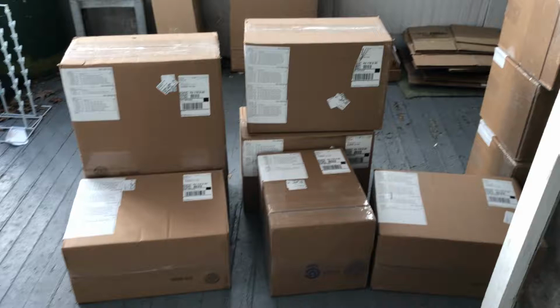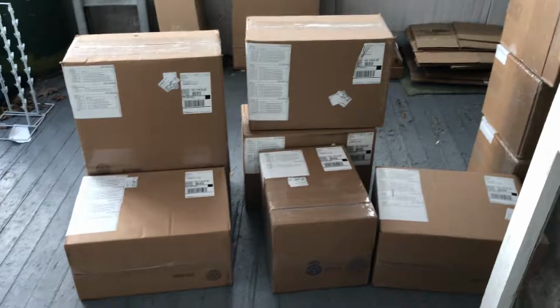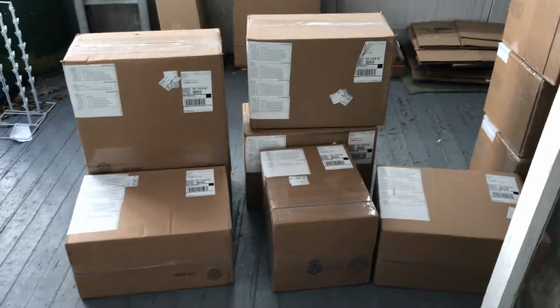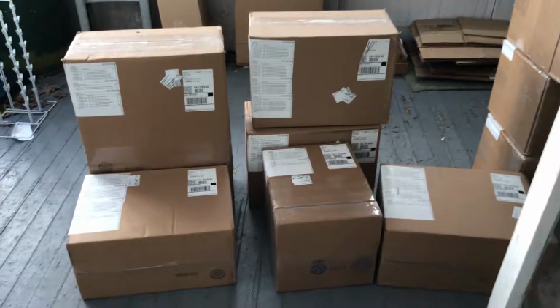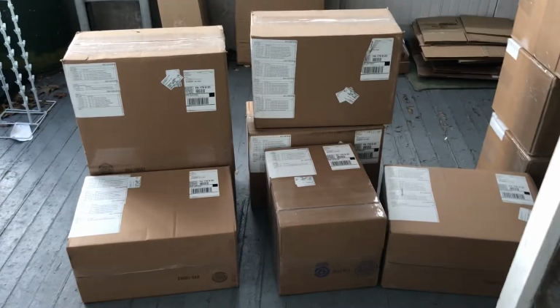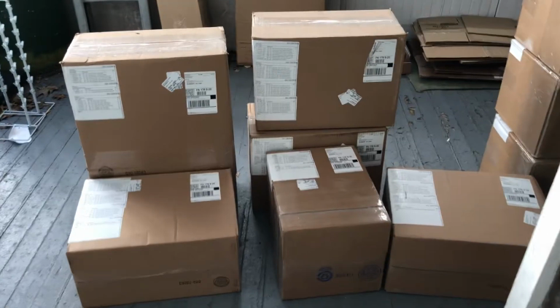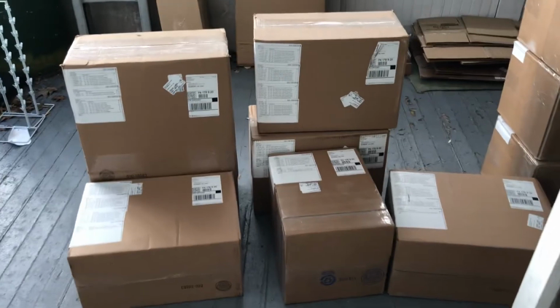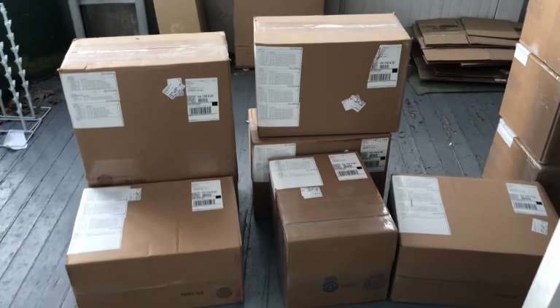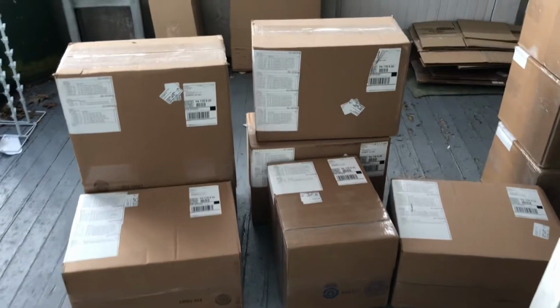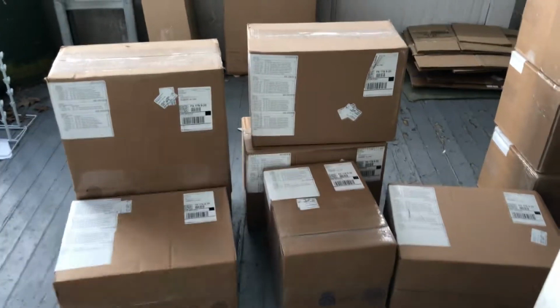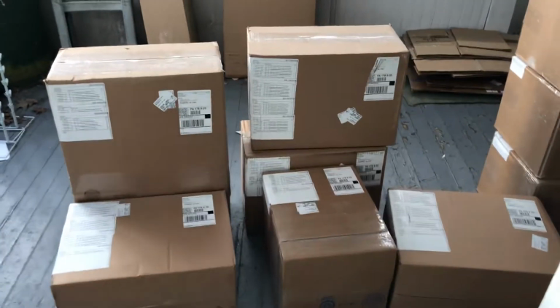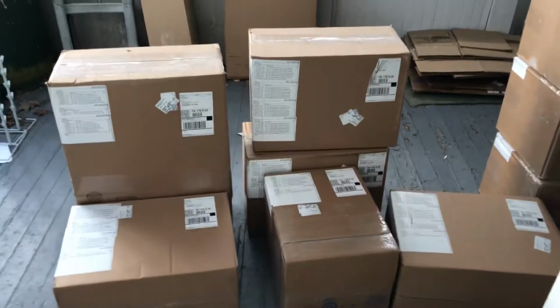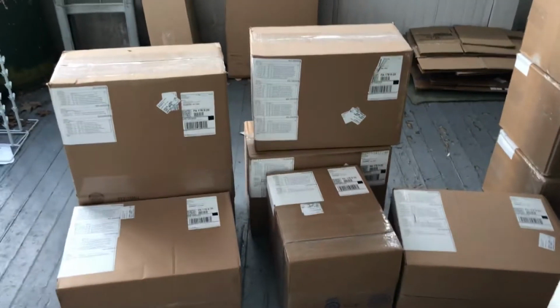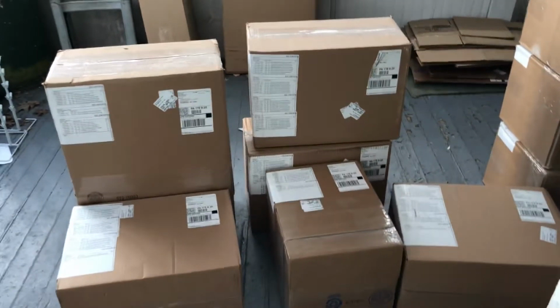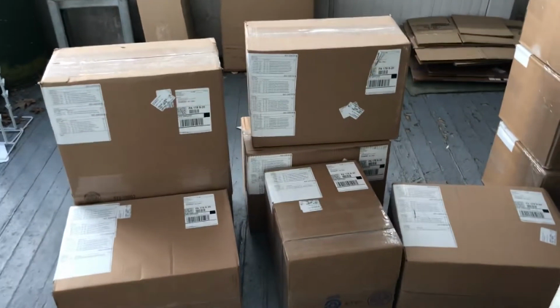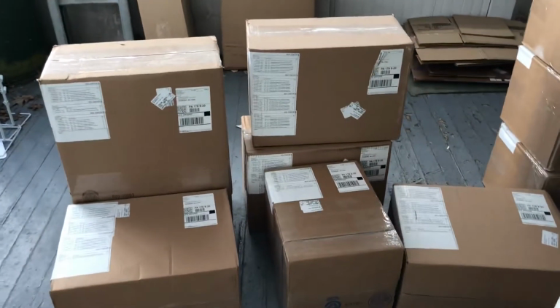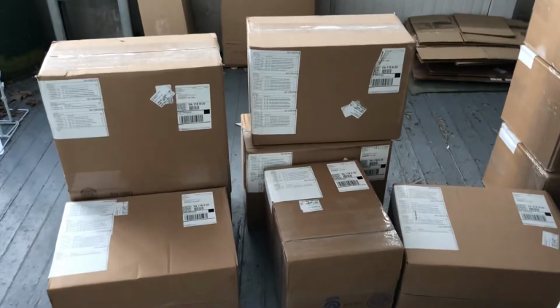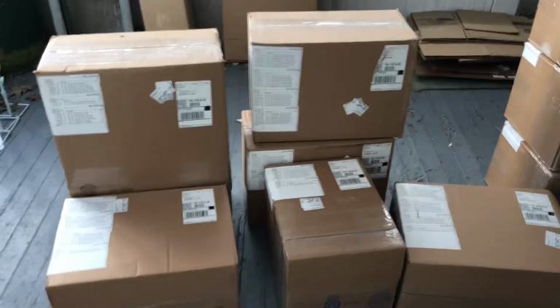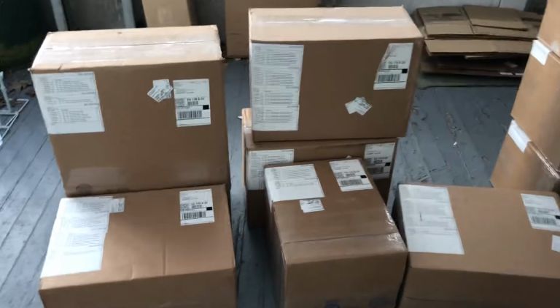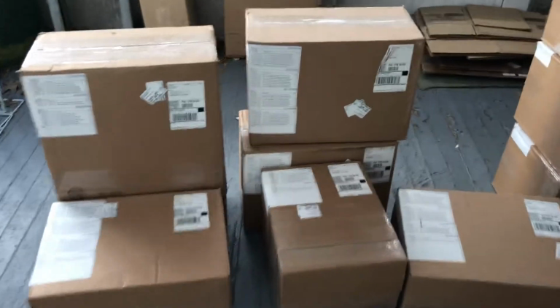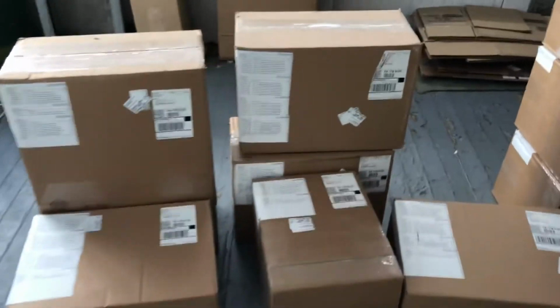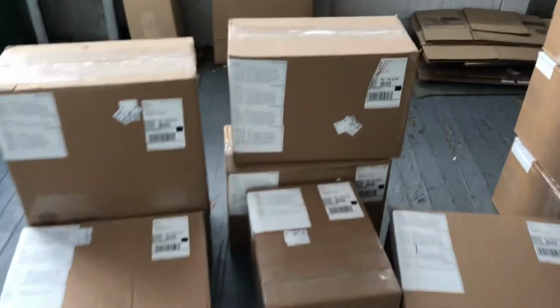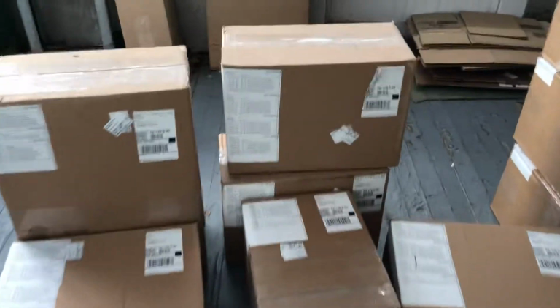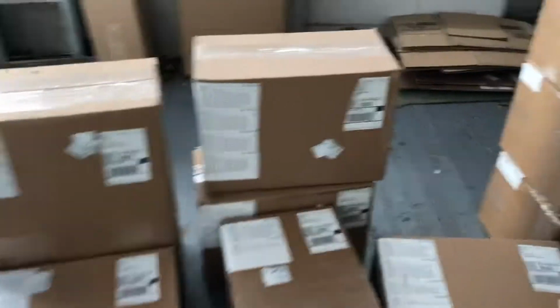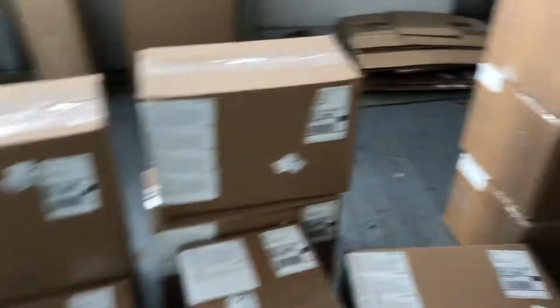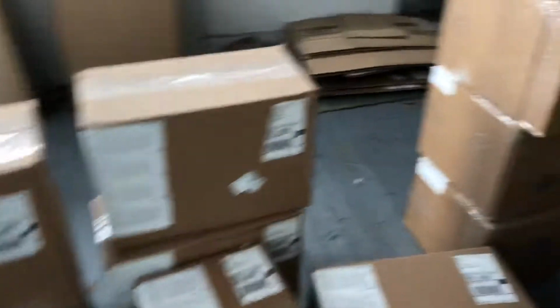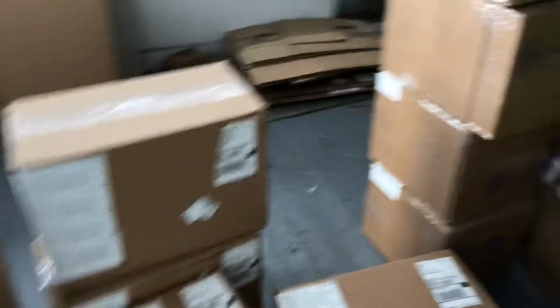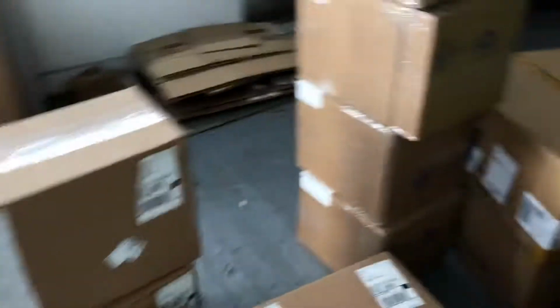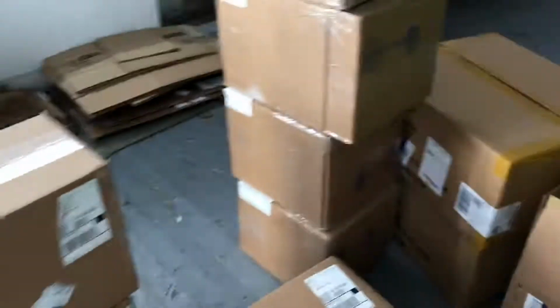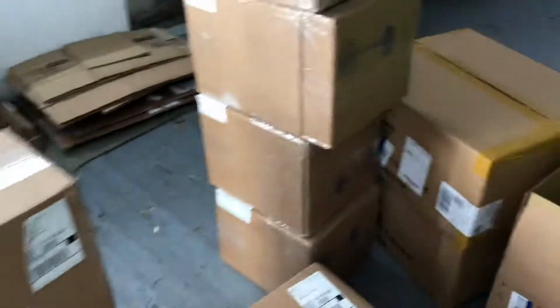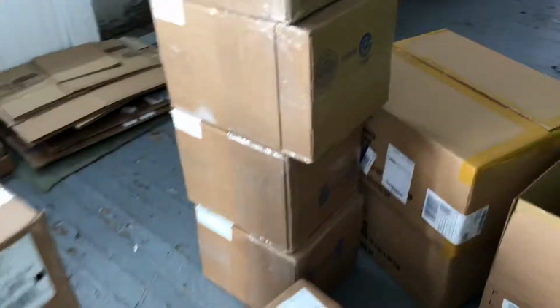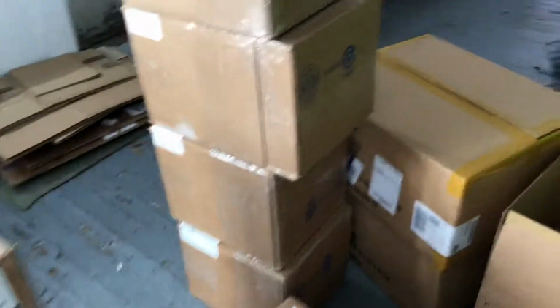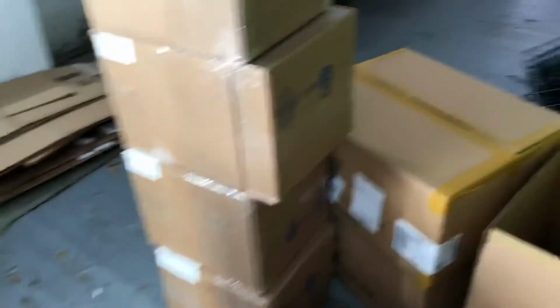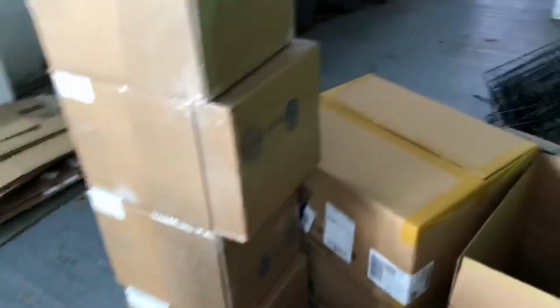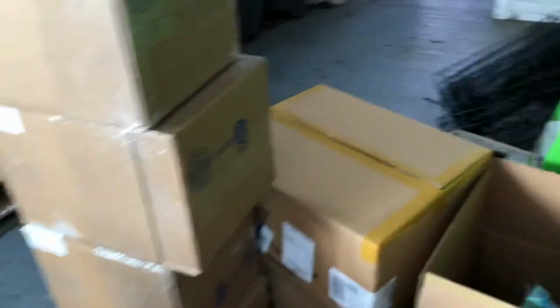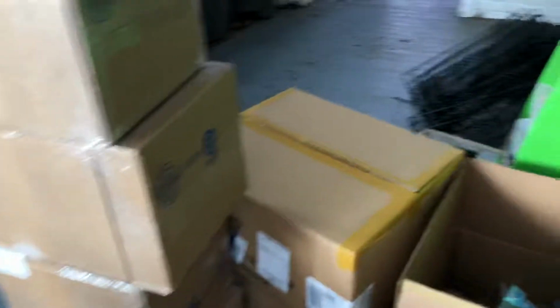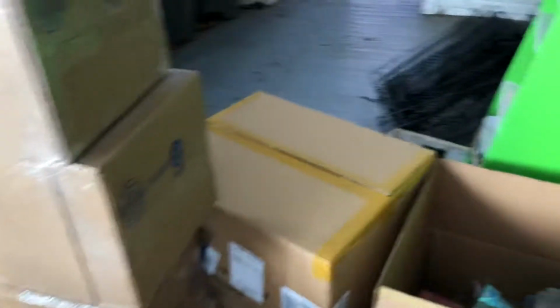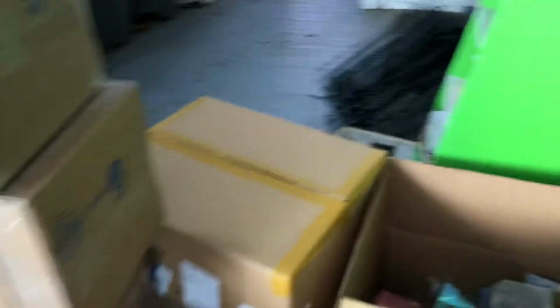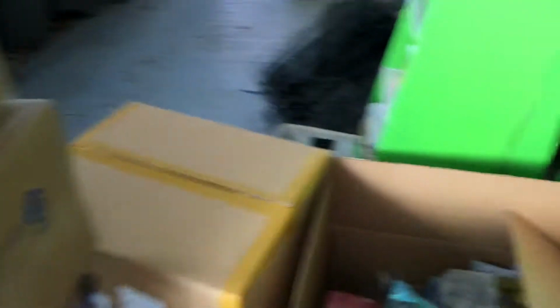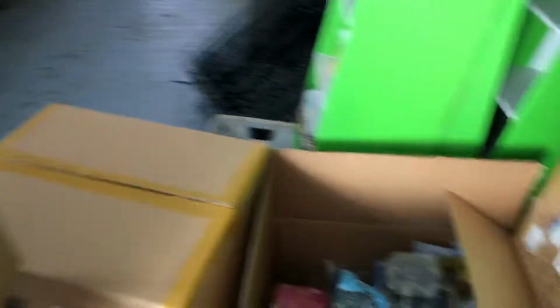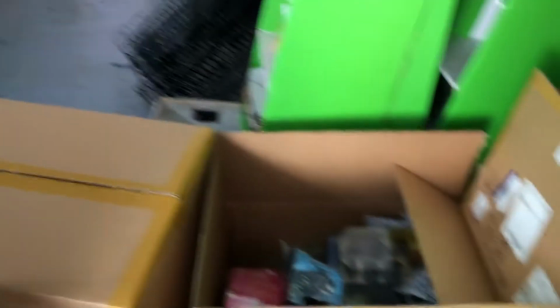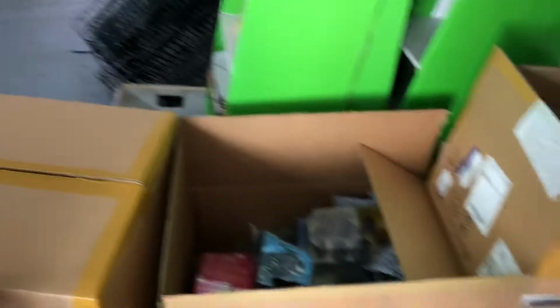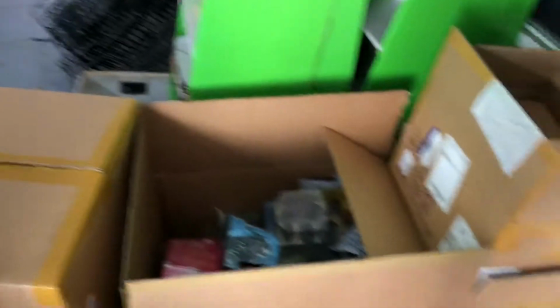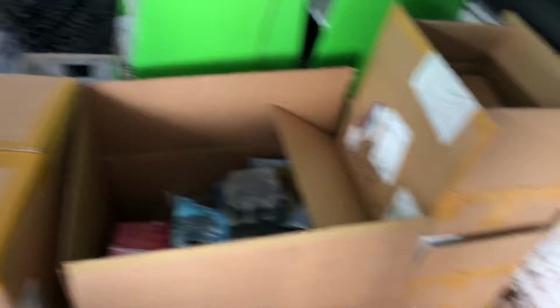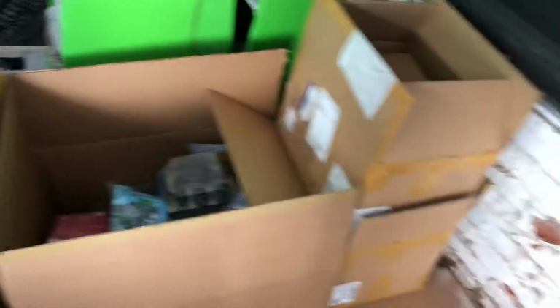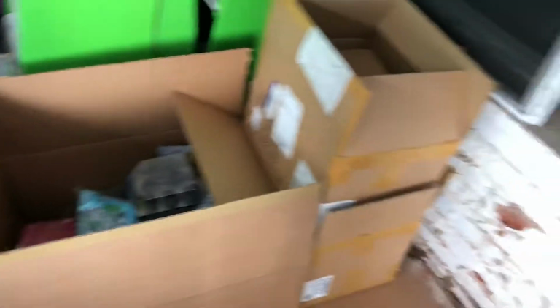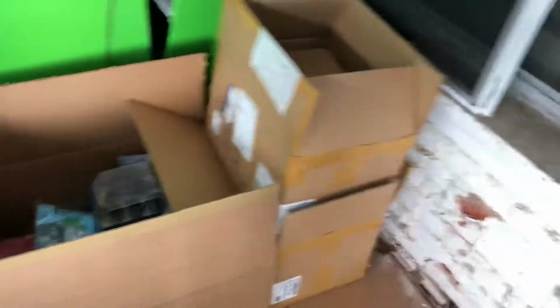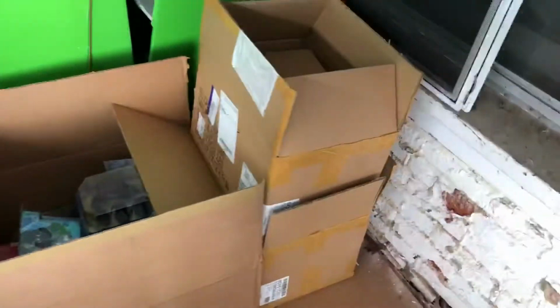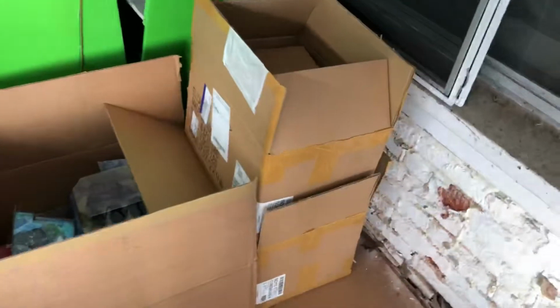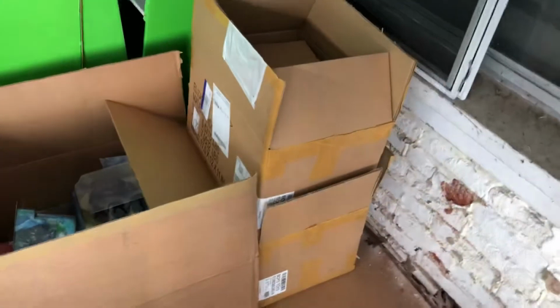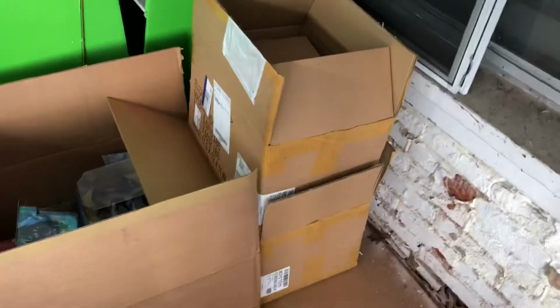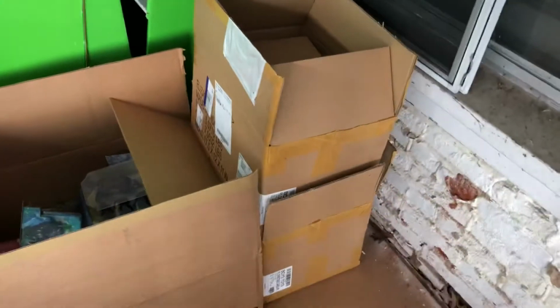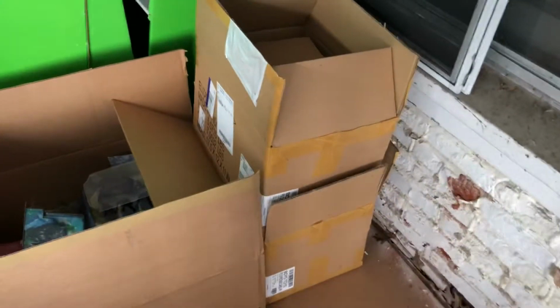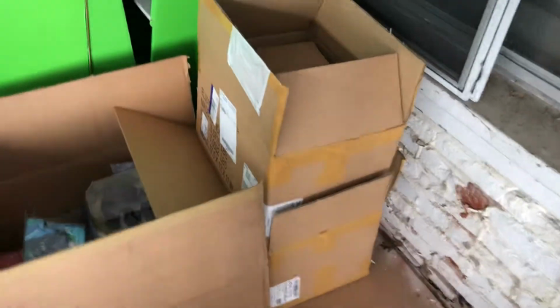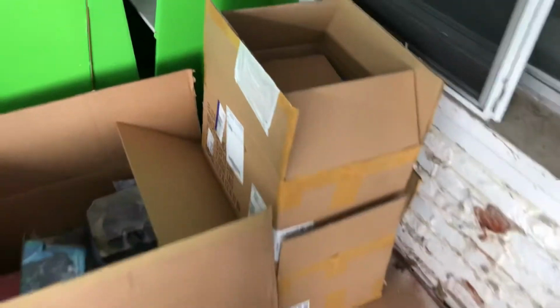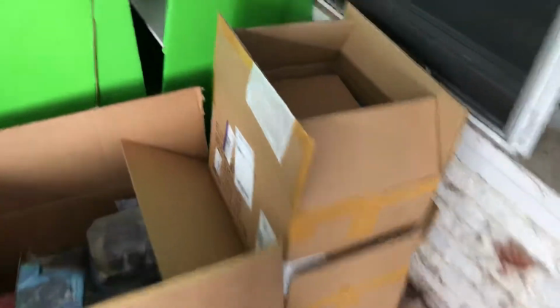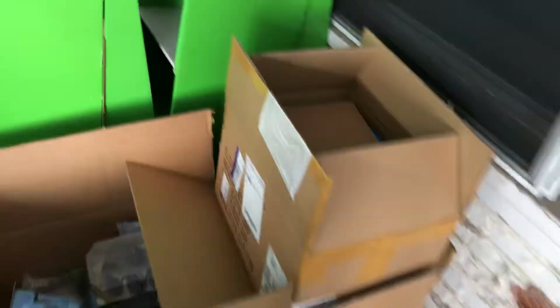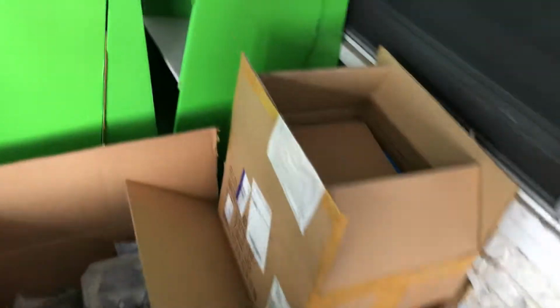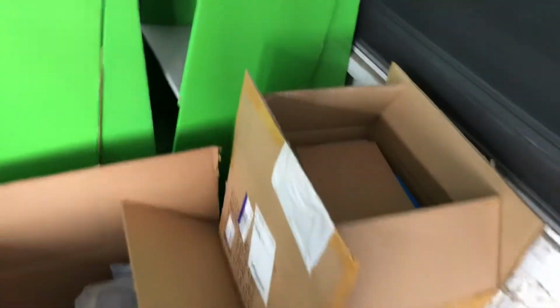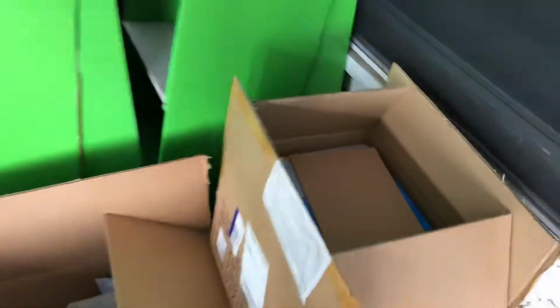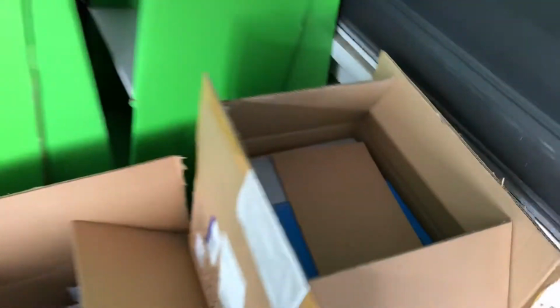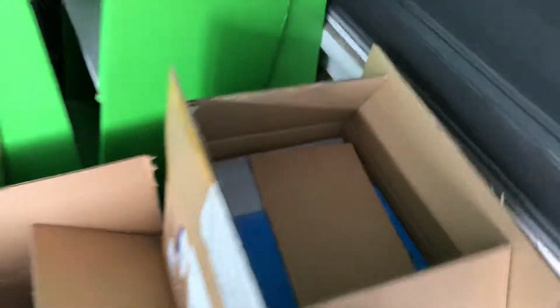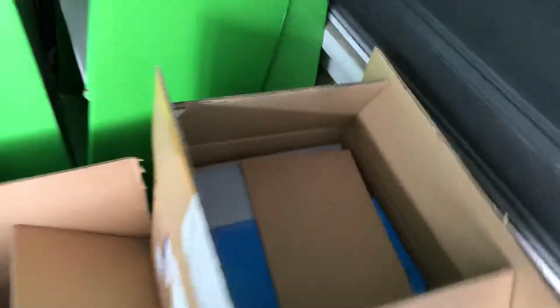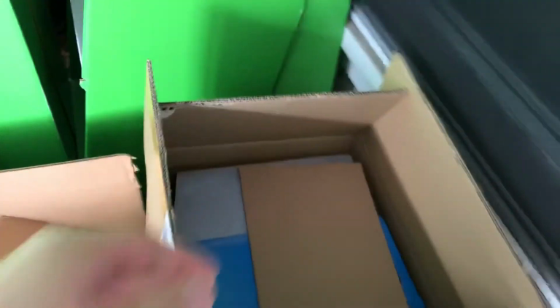Another day at SportsZone. Looks like UPS left us a lot of presents. We got new things in today.